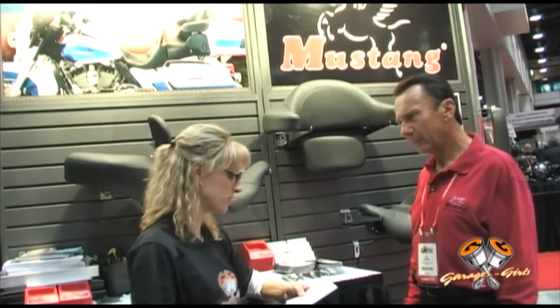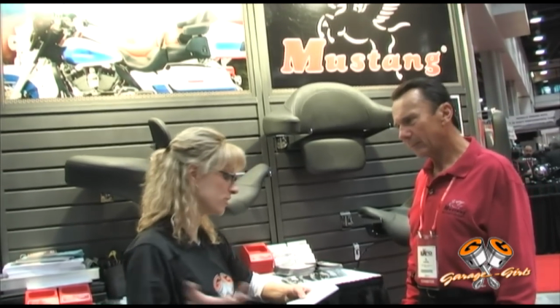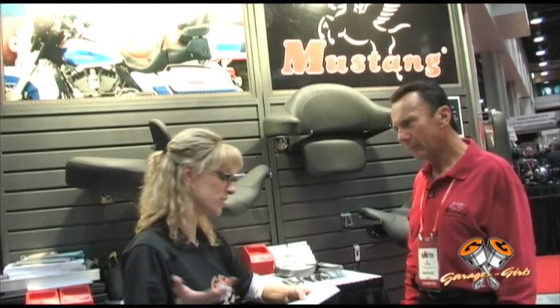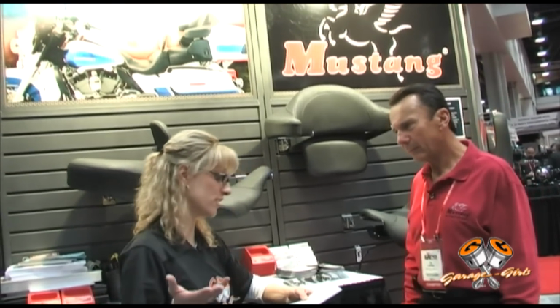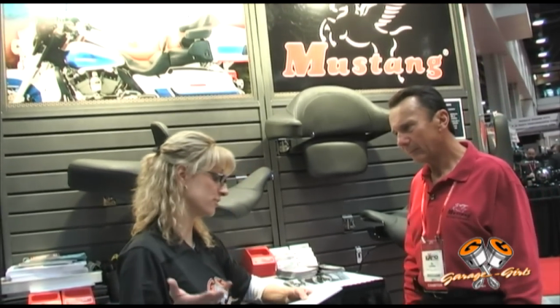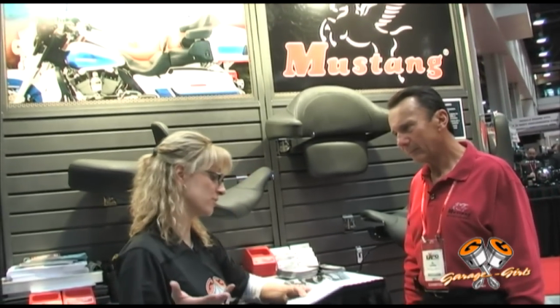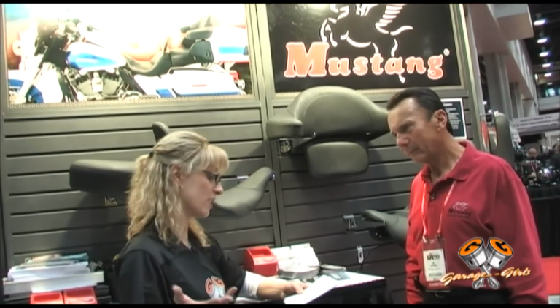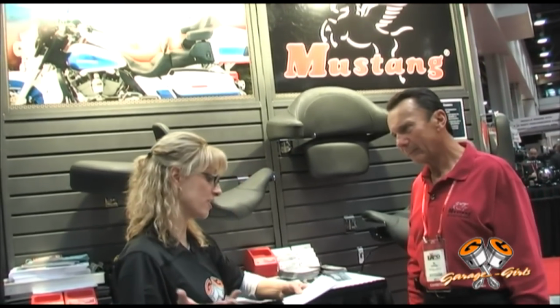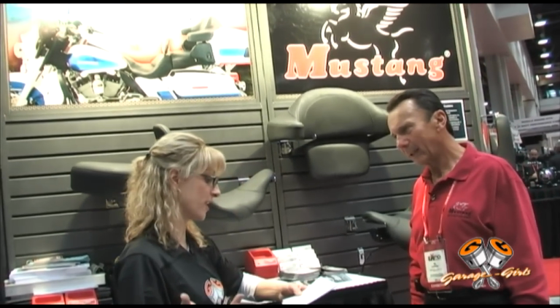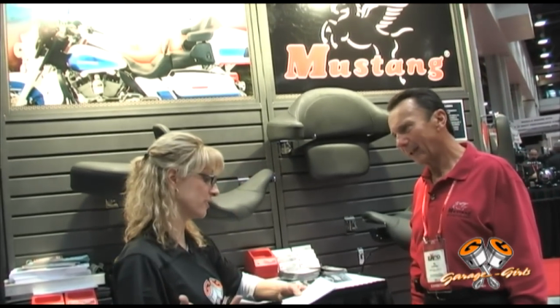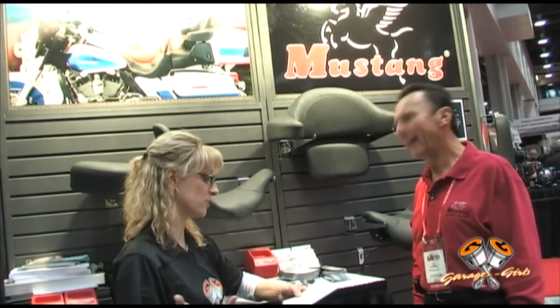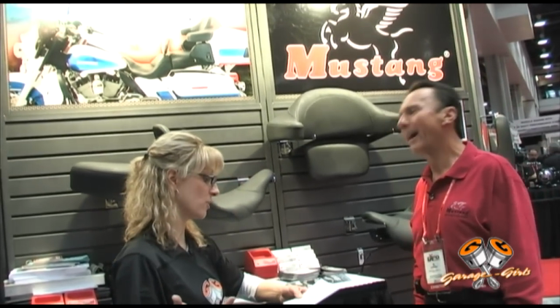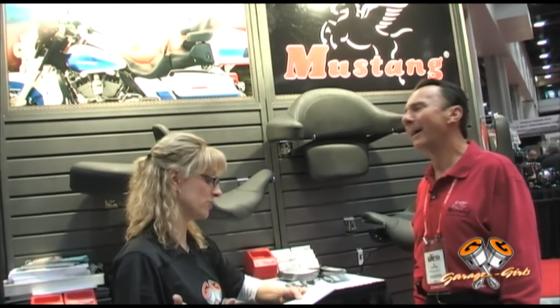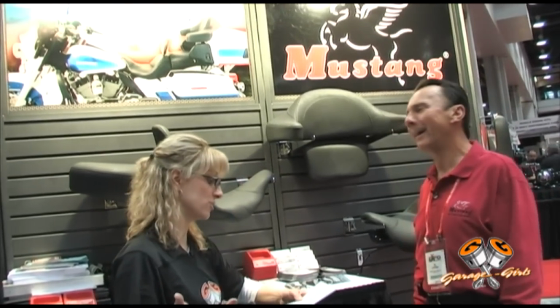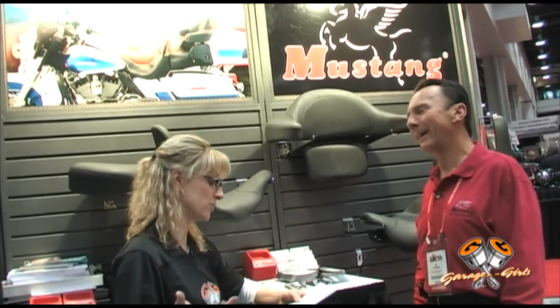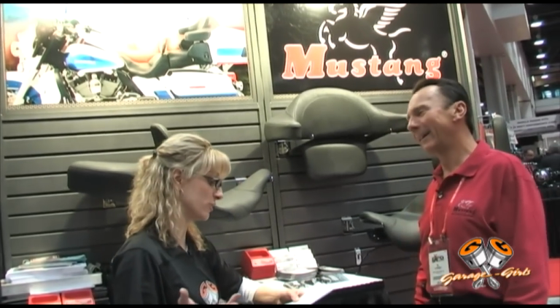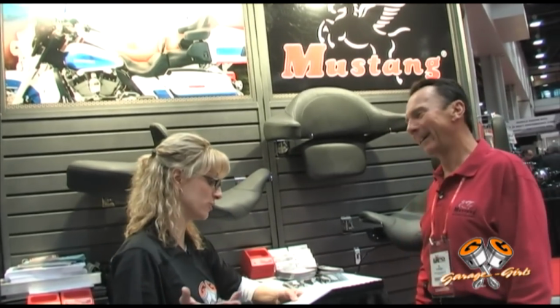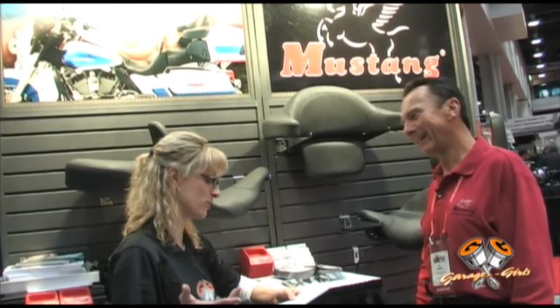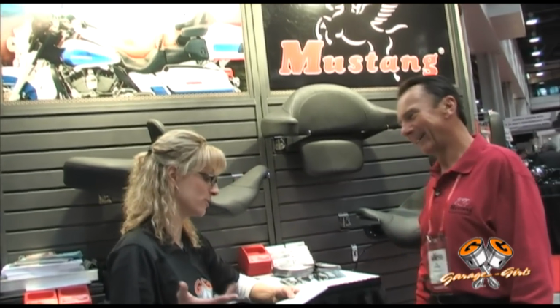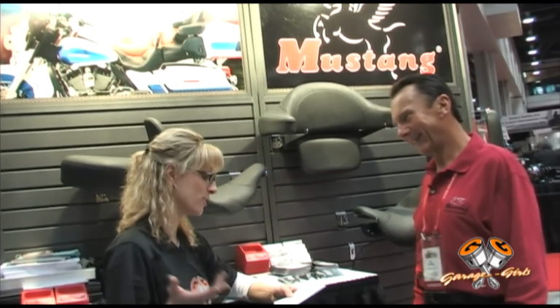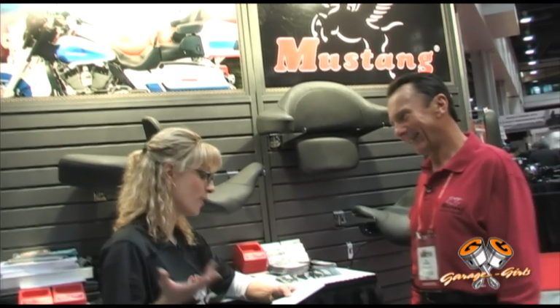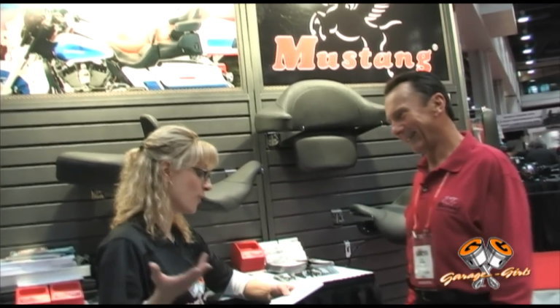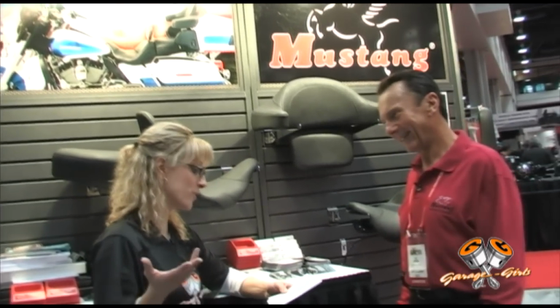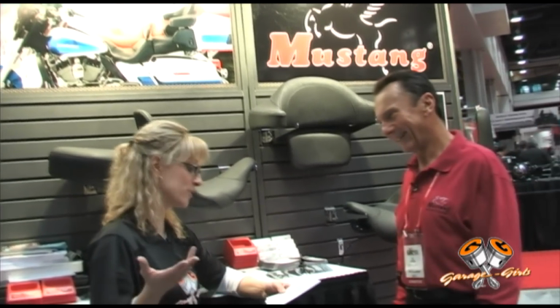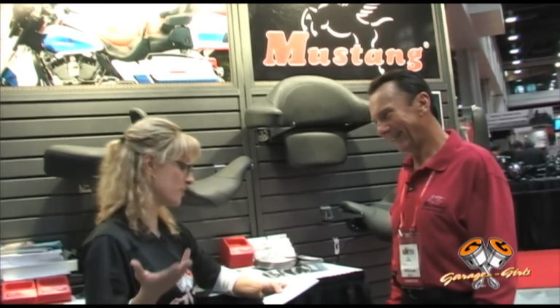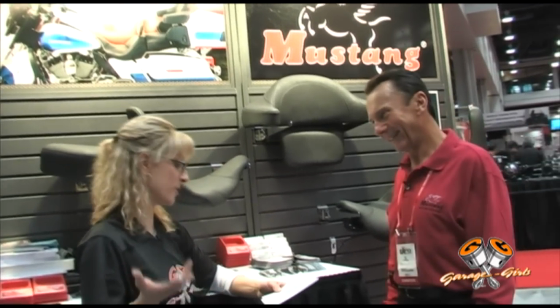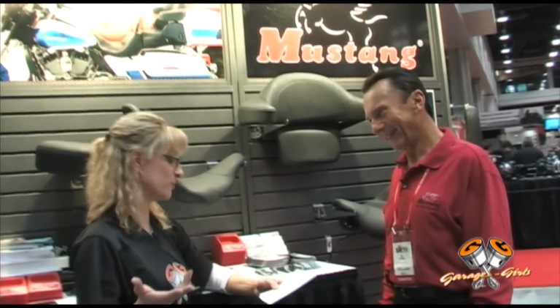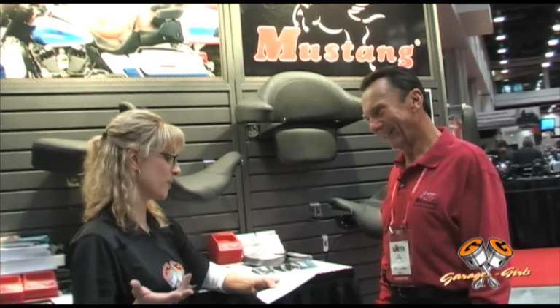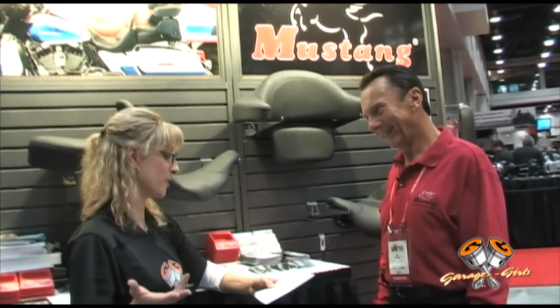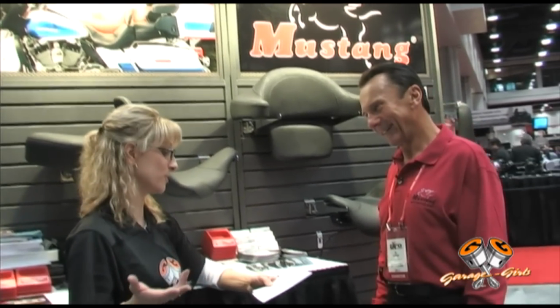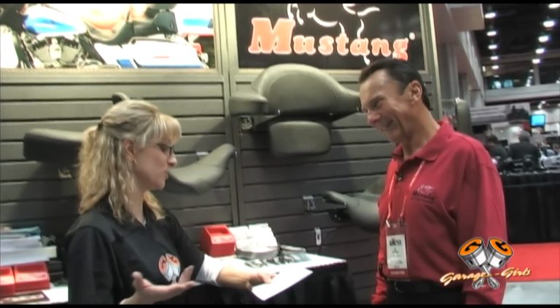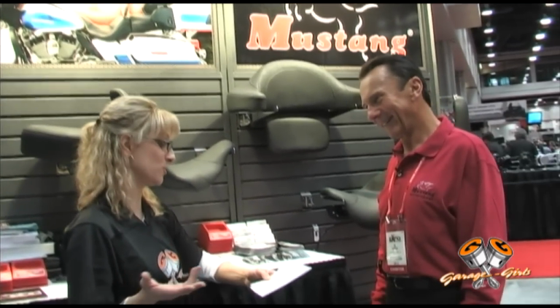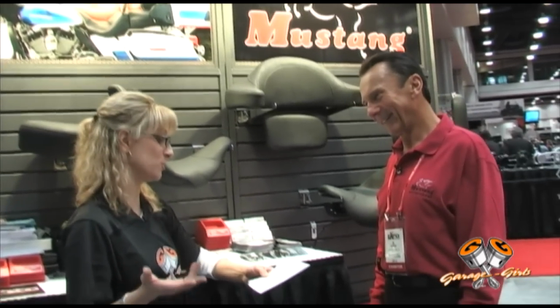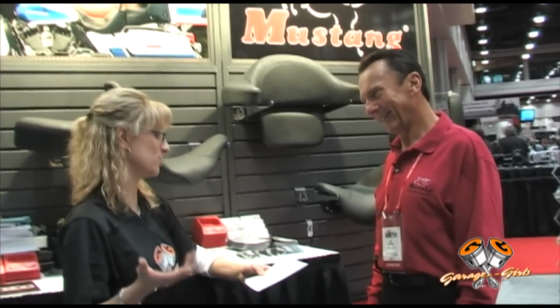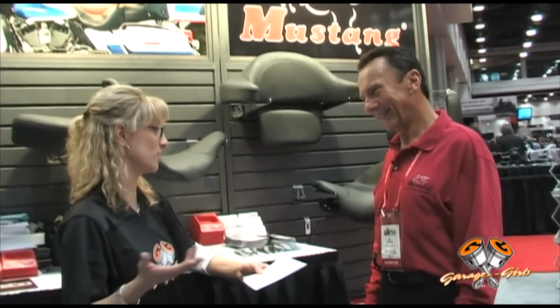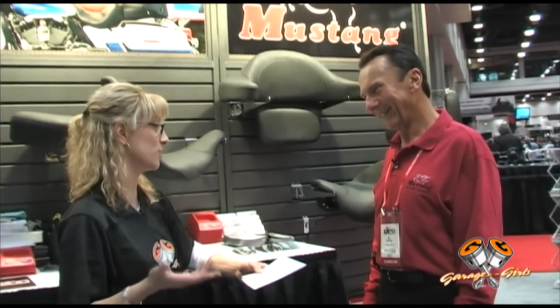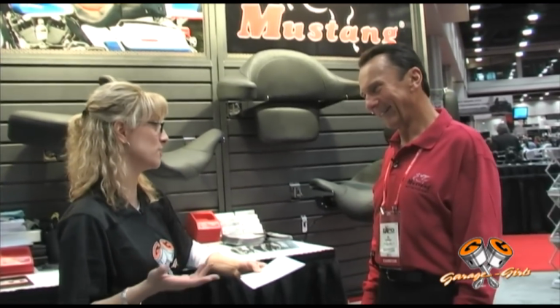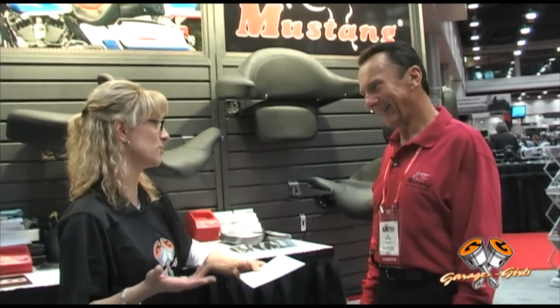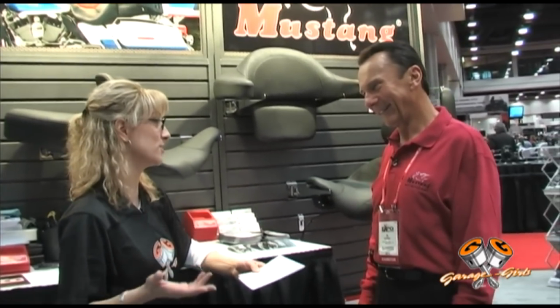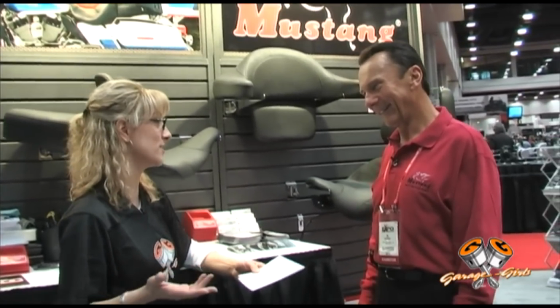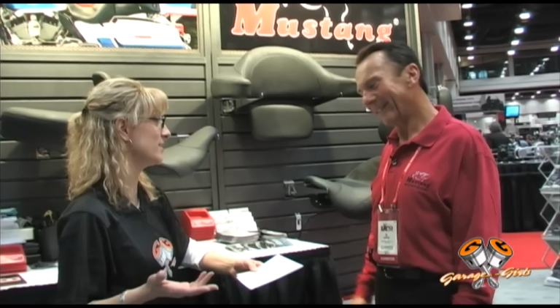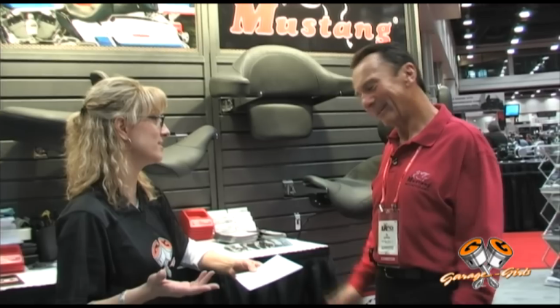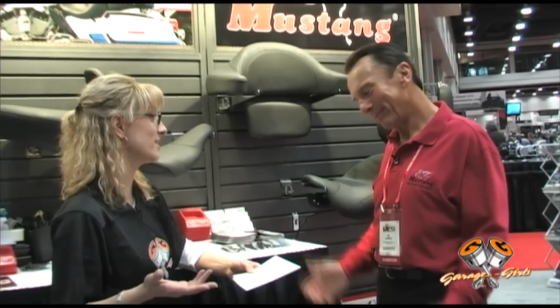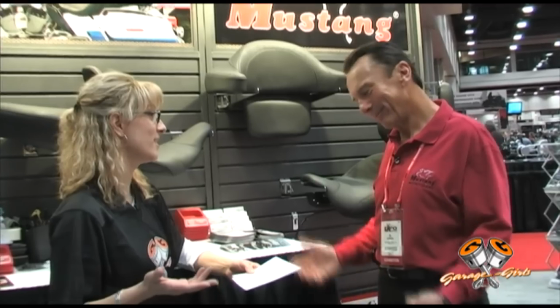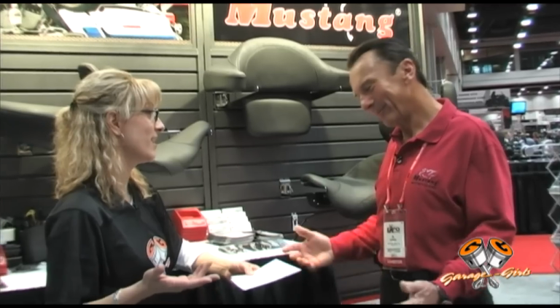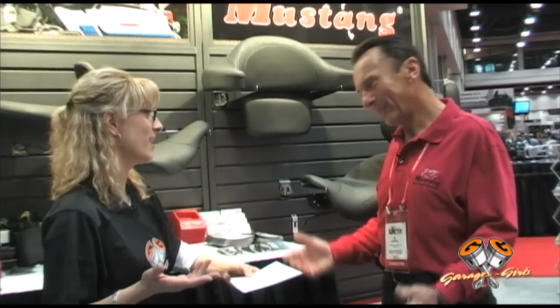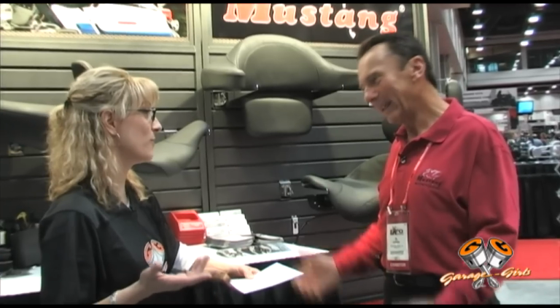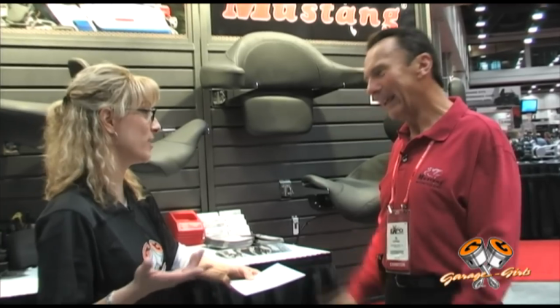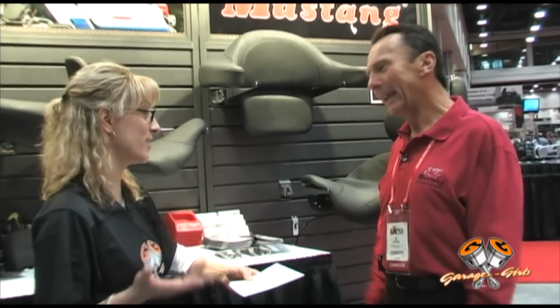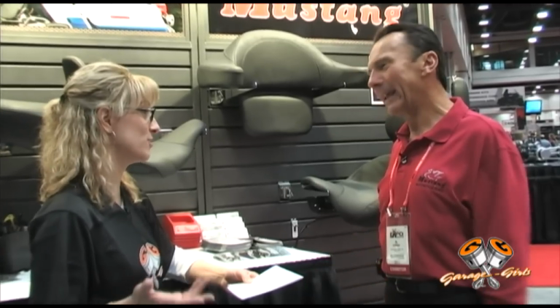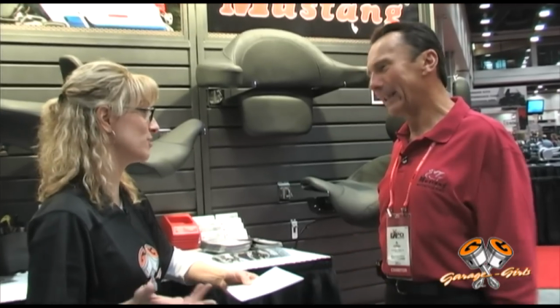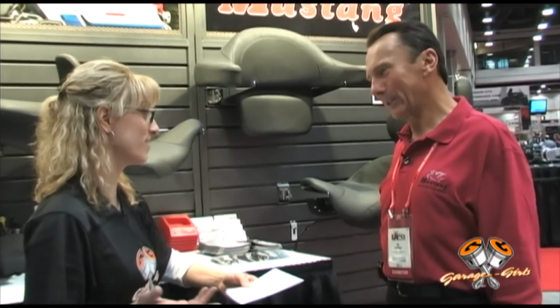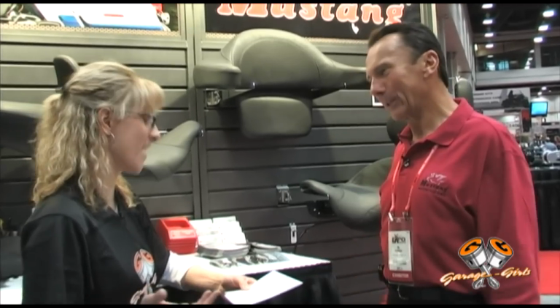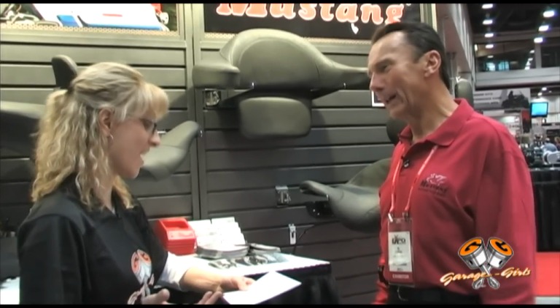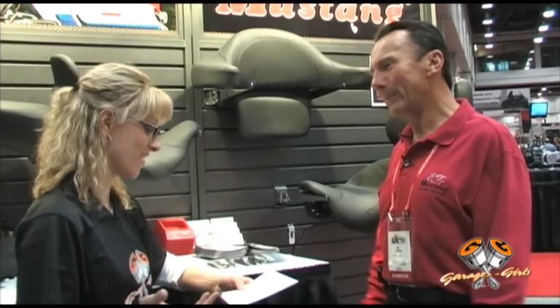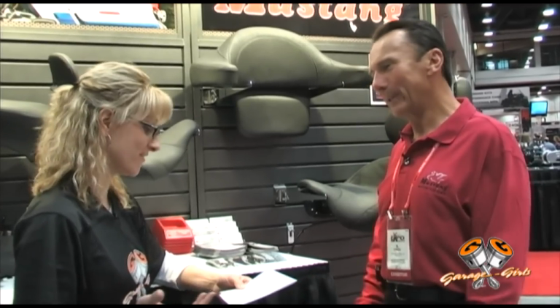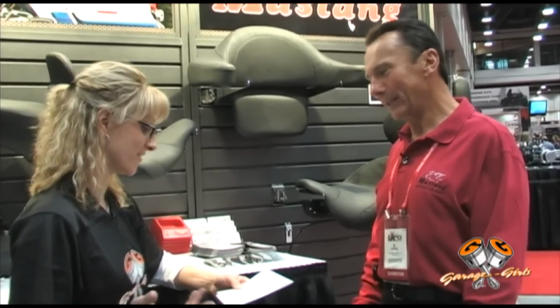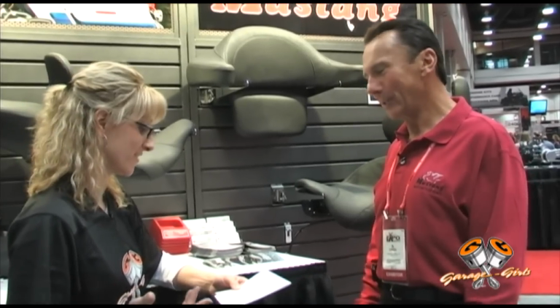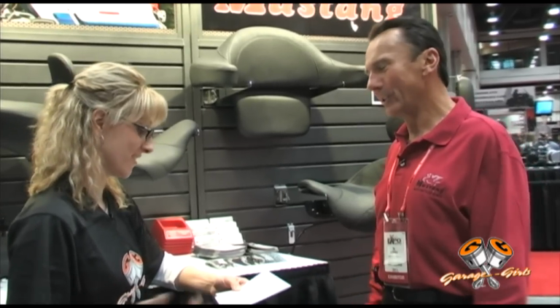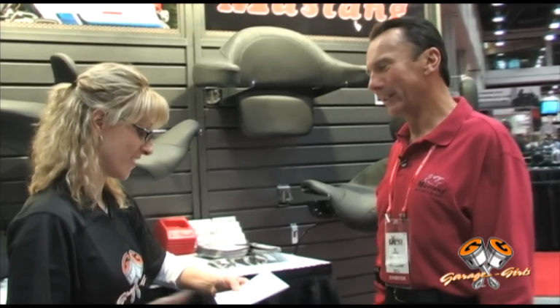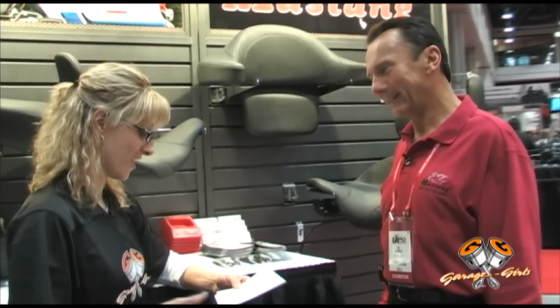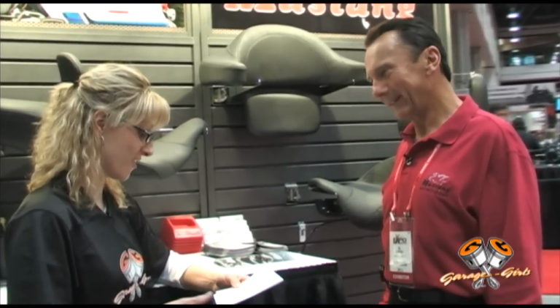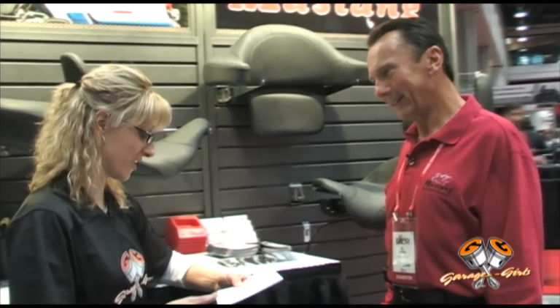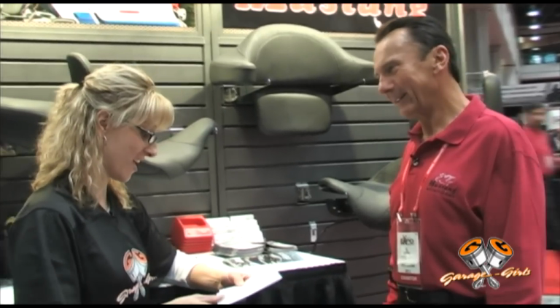You just answered our next question, which was: what's the best product to use to clean your seats? And we answered that — it's a combination.